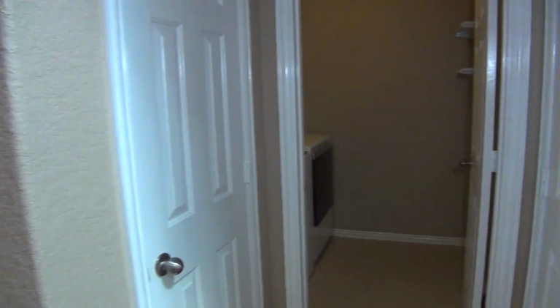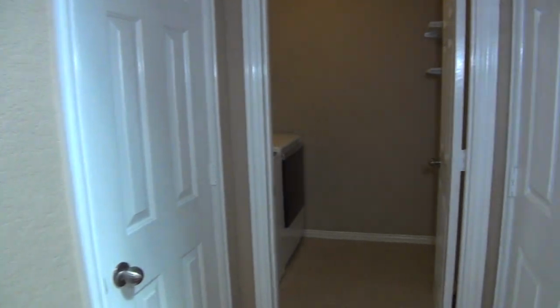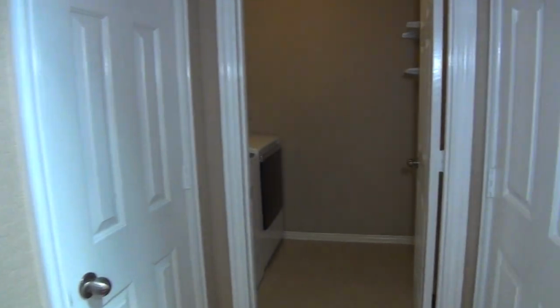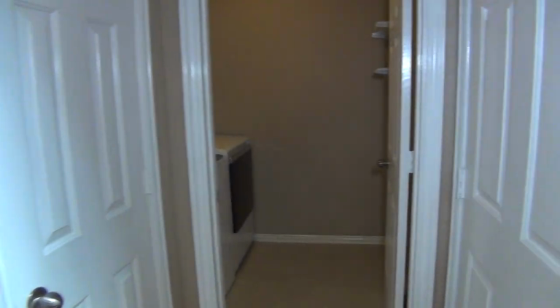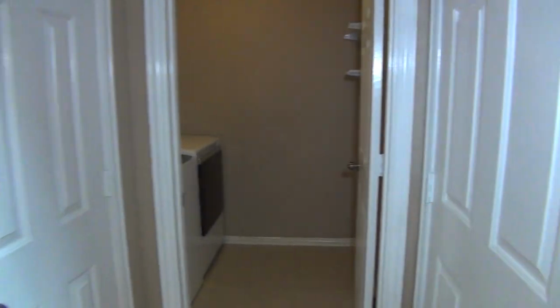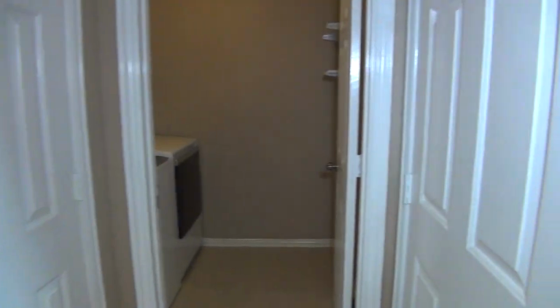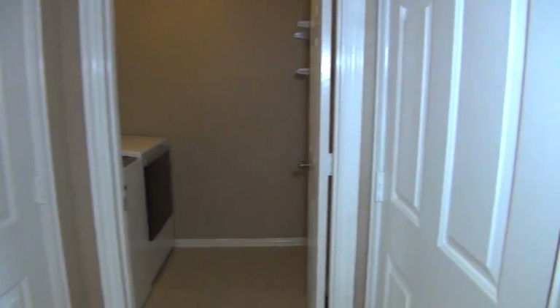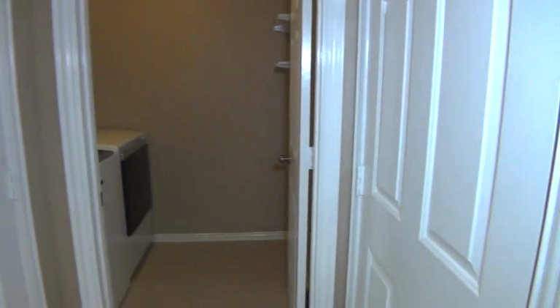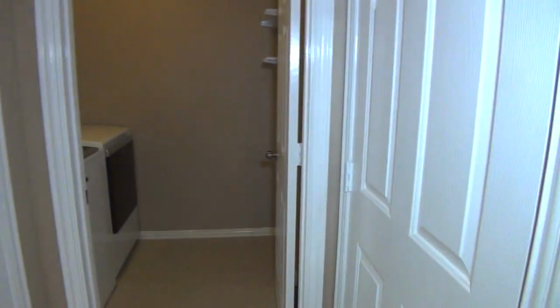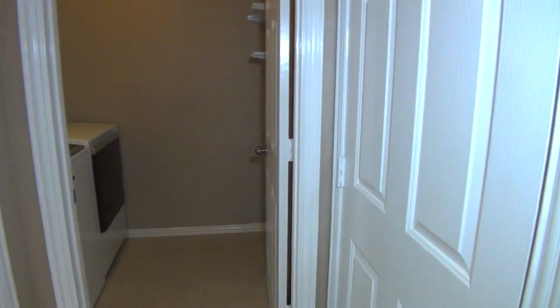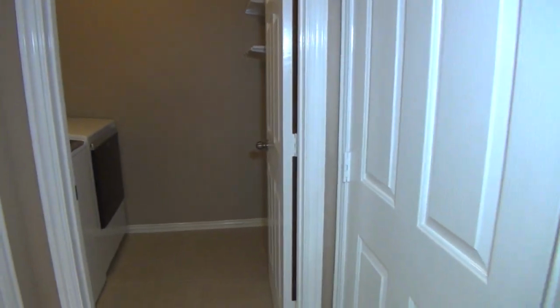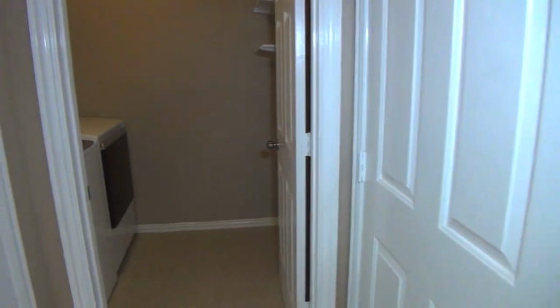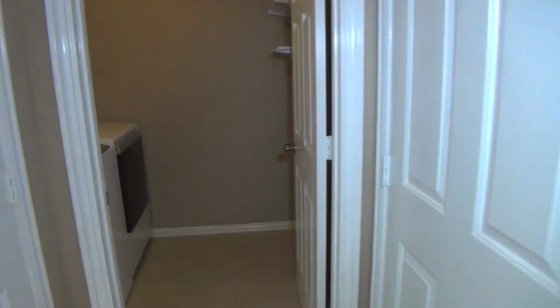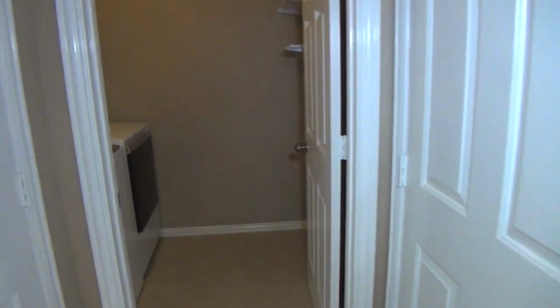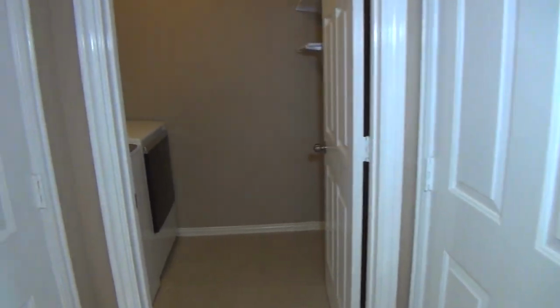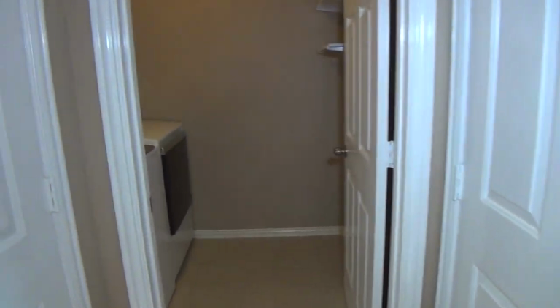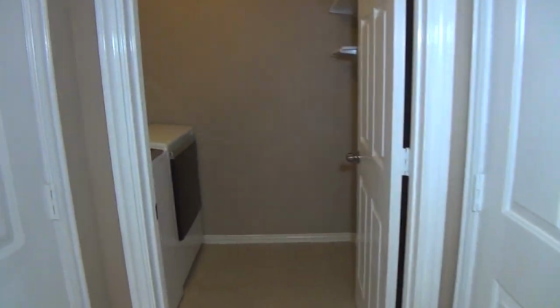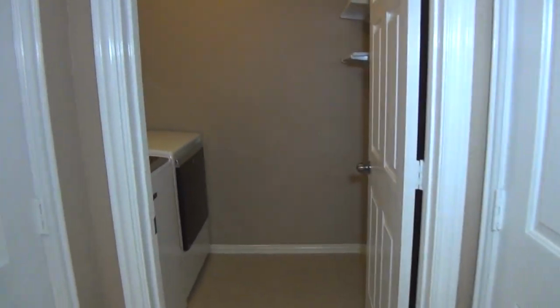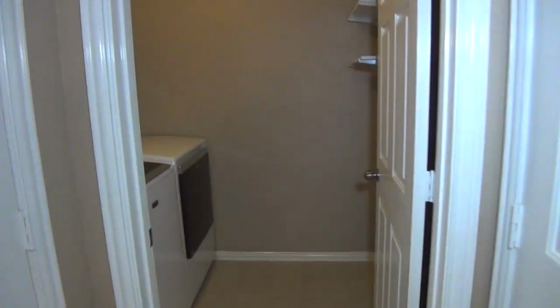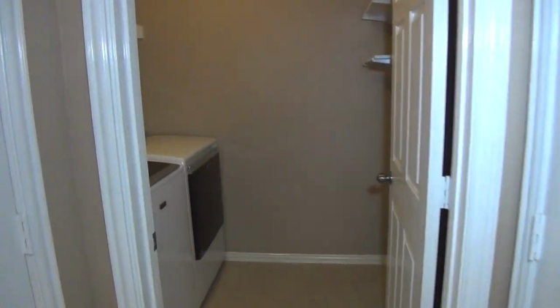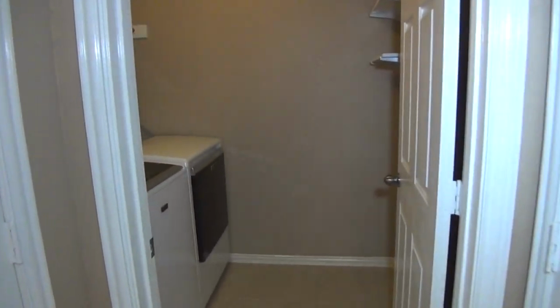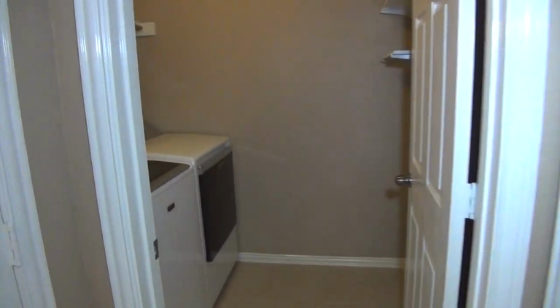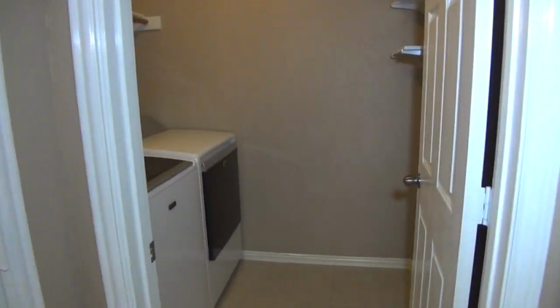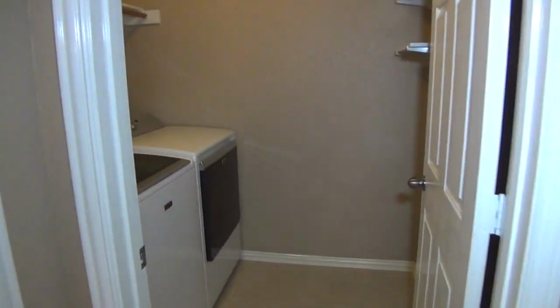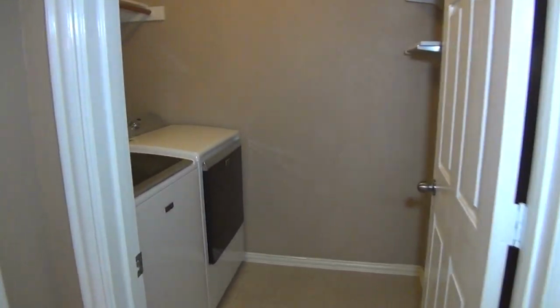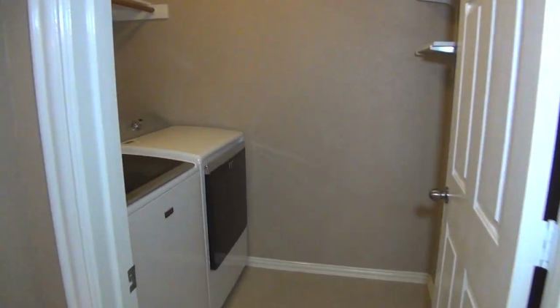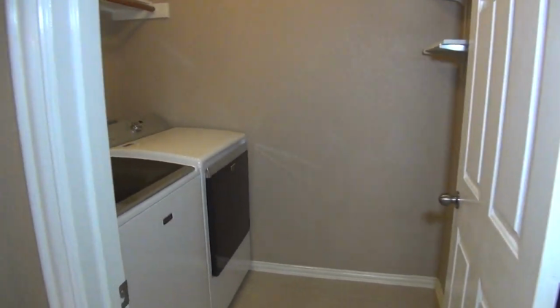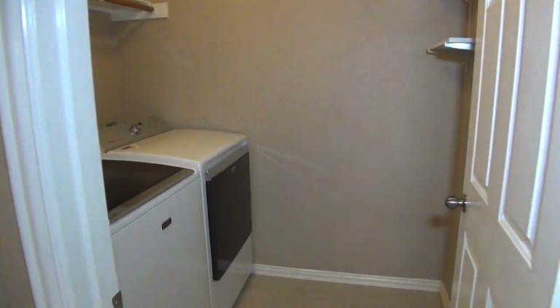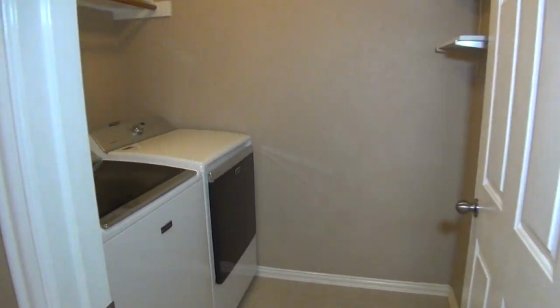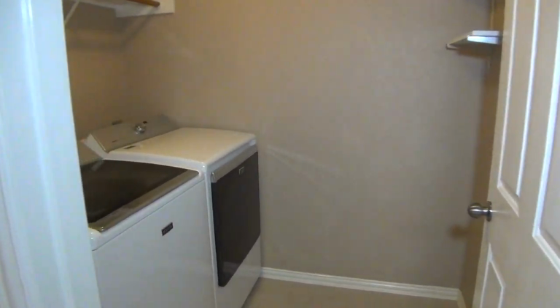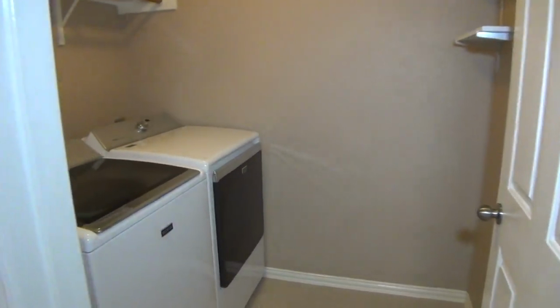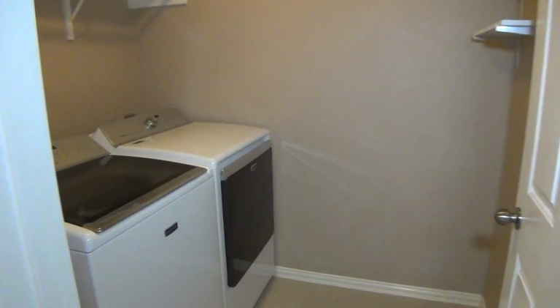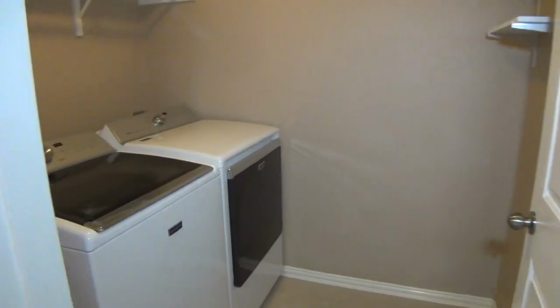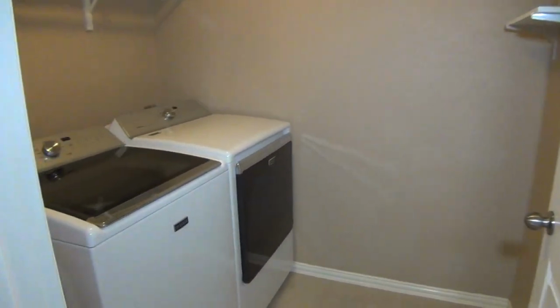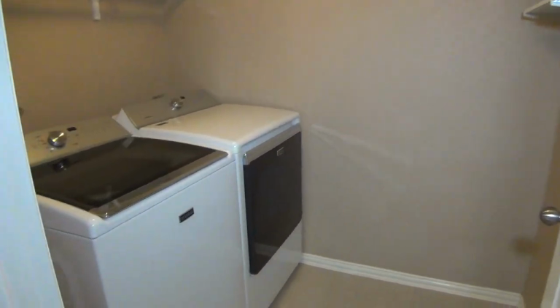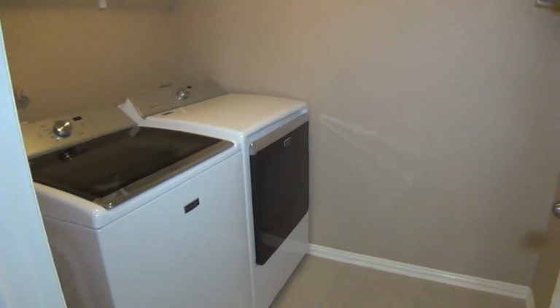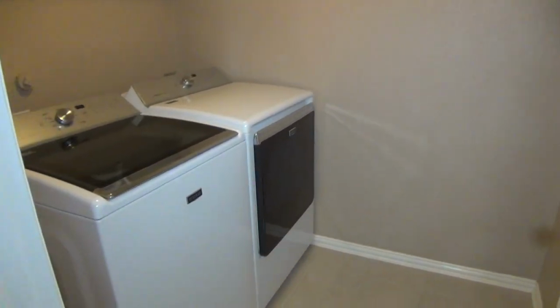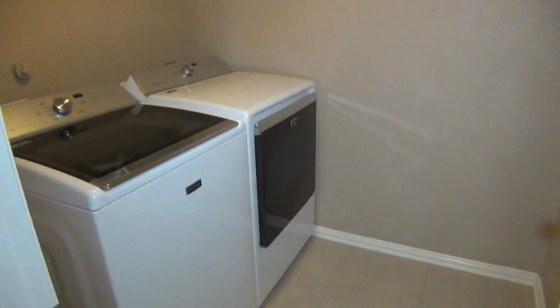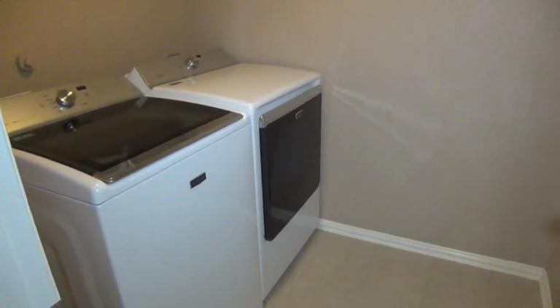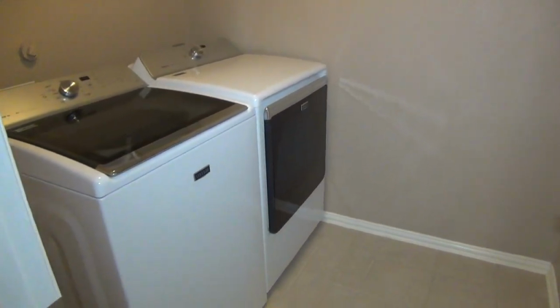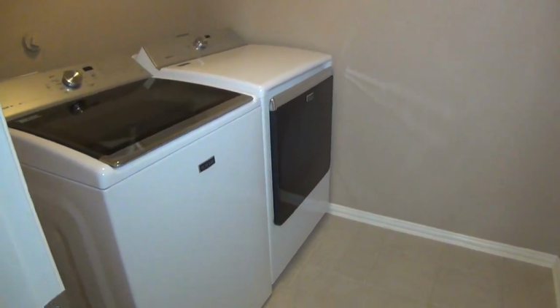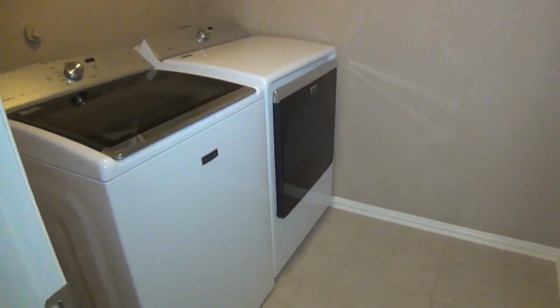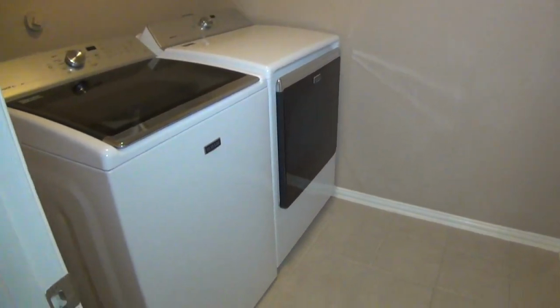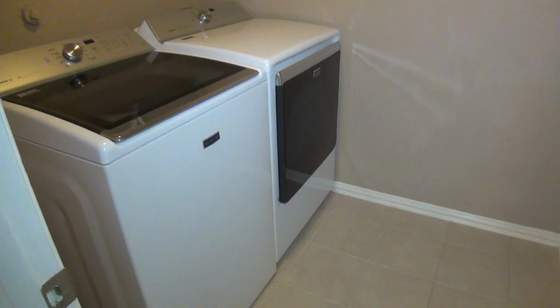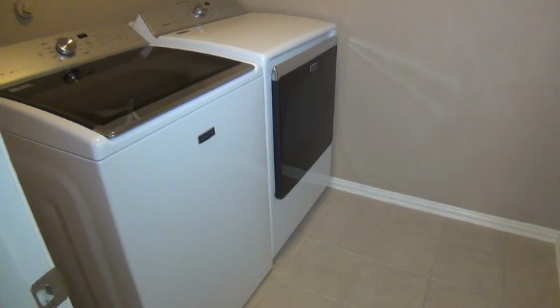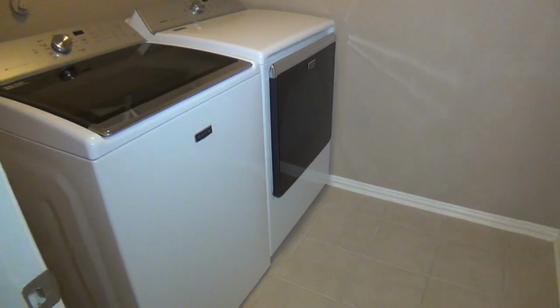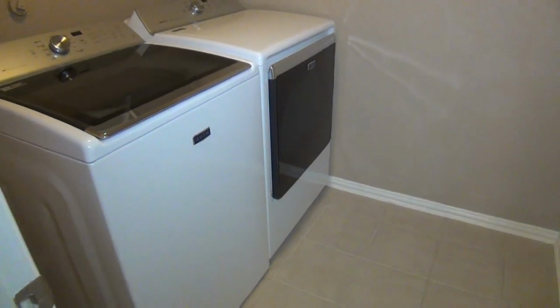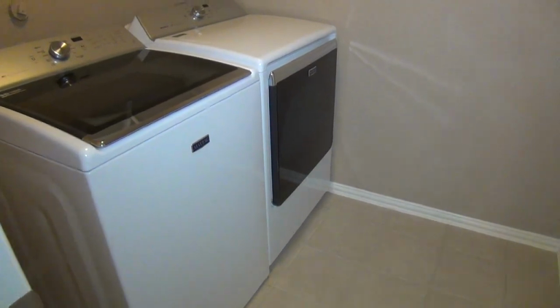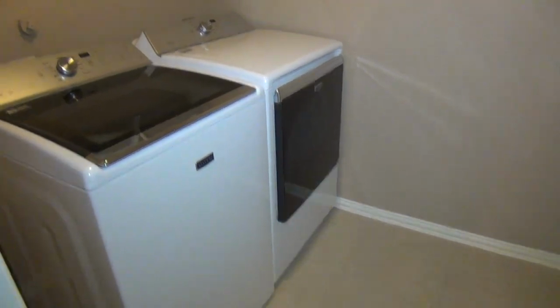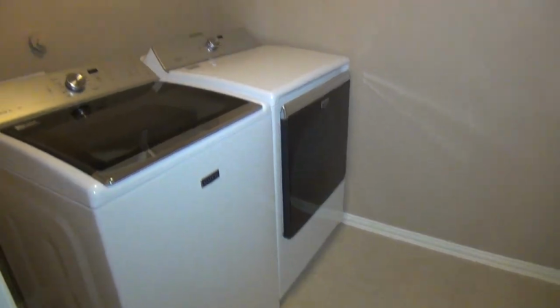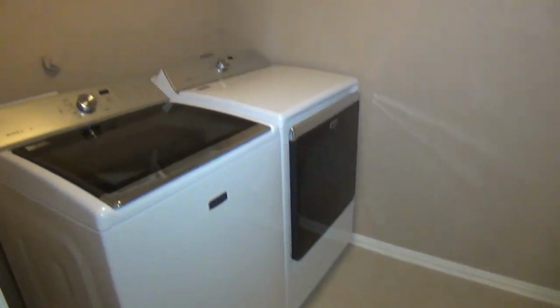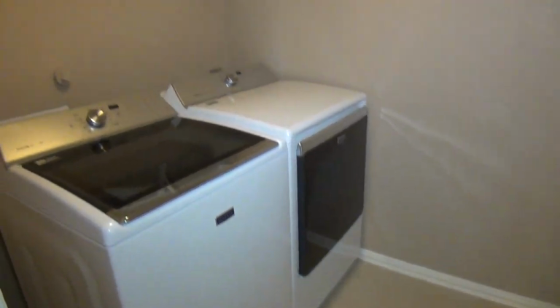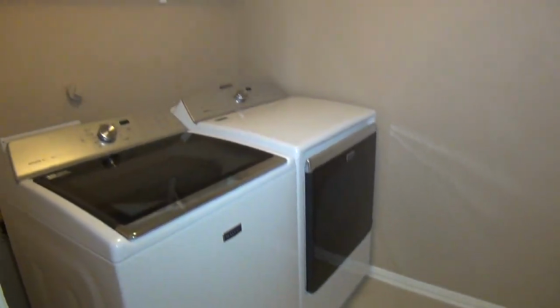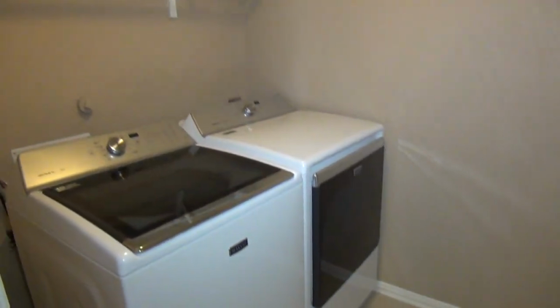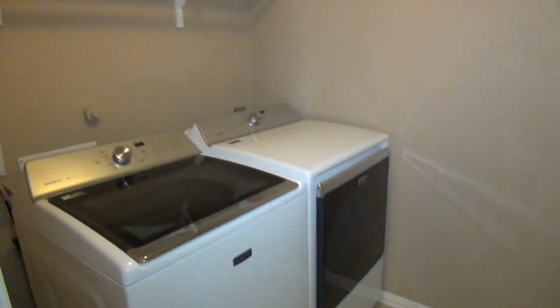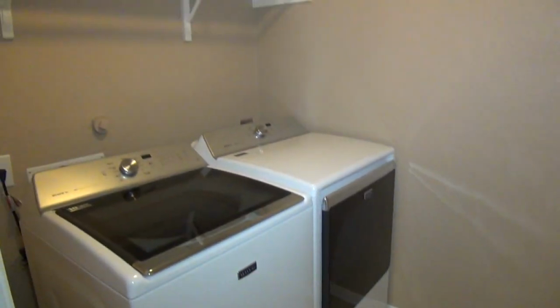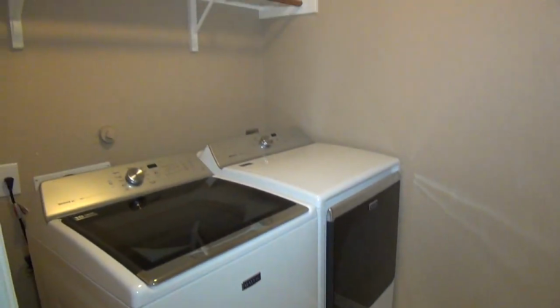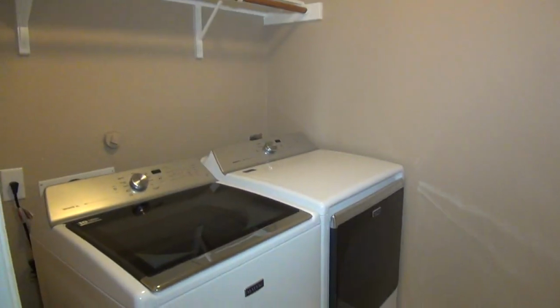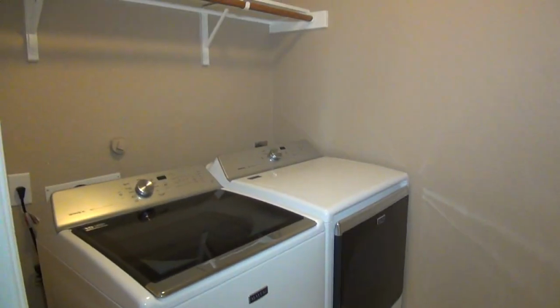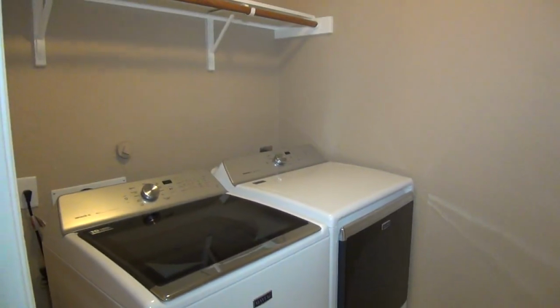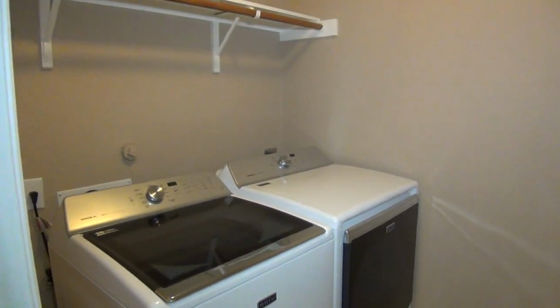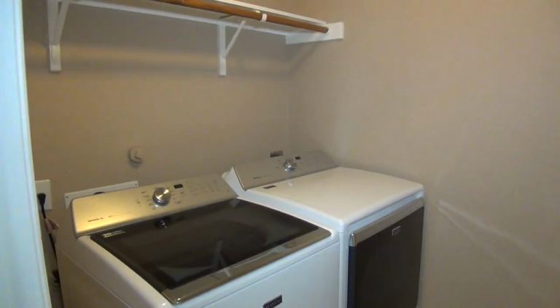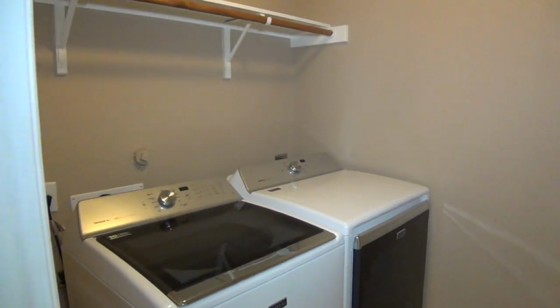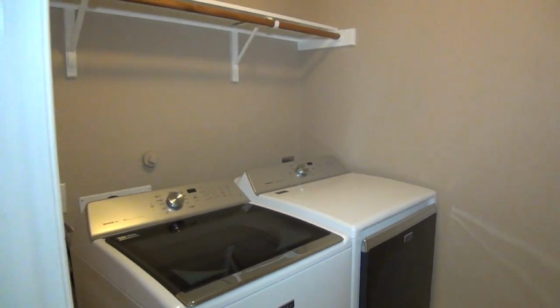That is the door to the two-car garage. We do have the washer and dryer included. All the appliances are included with this home.